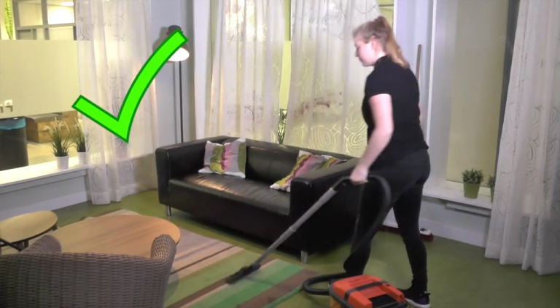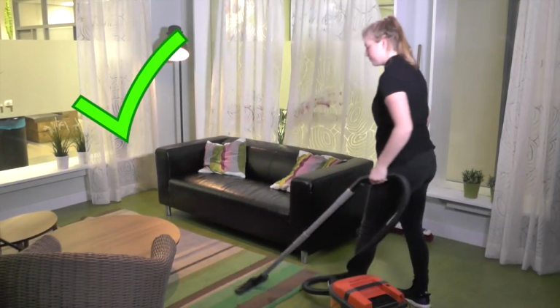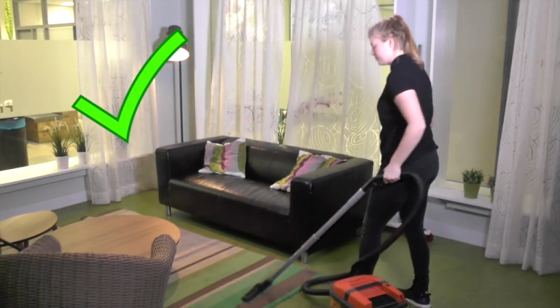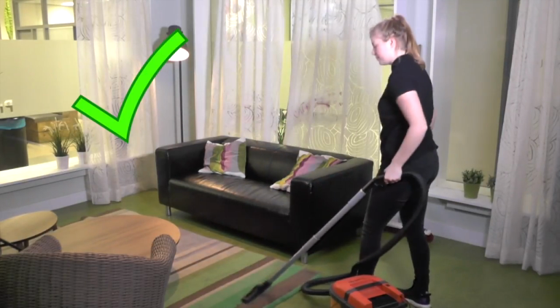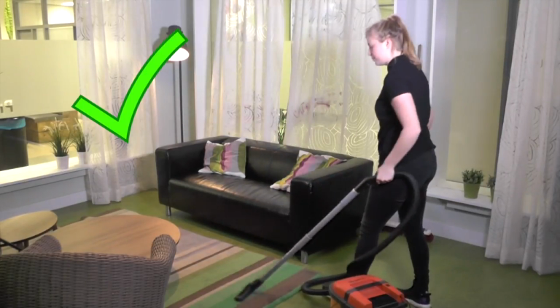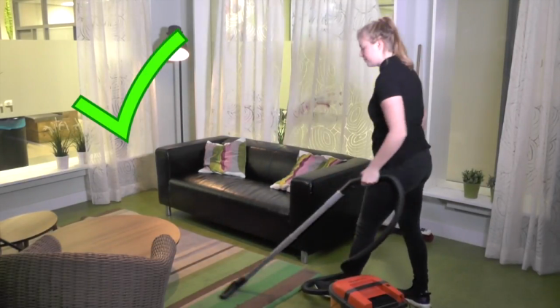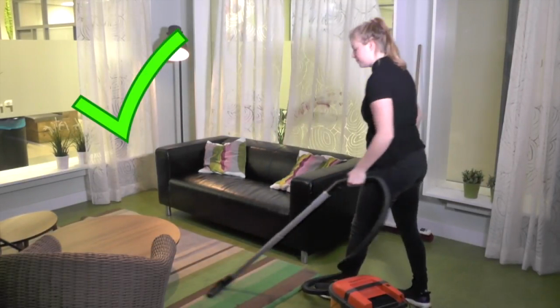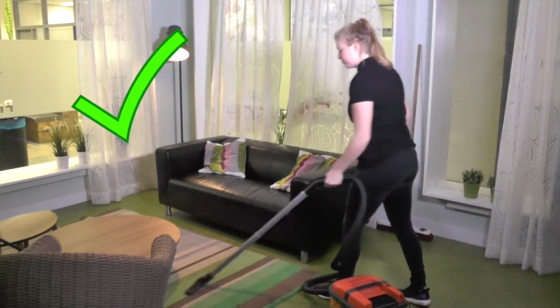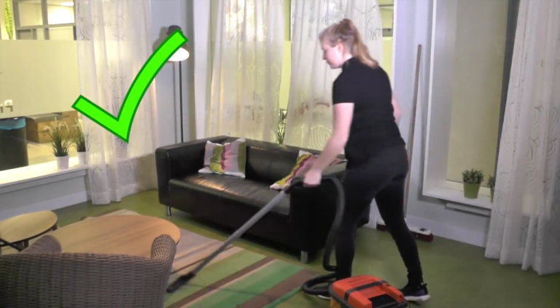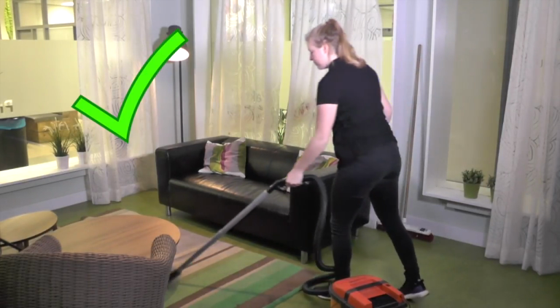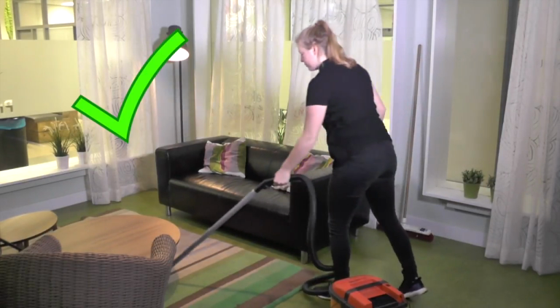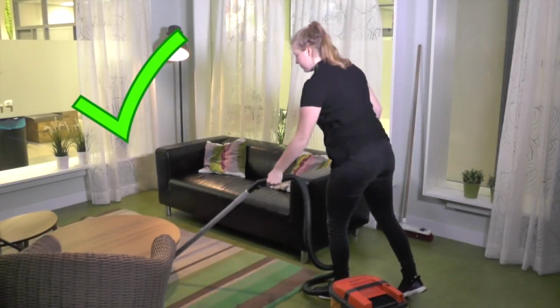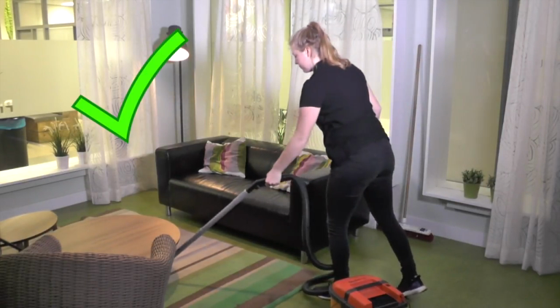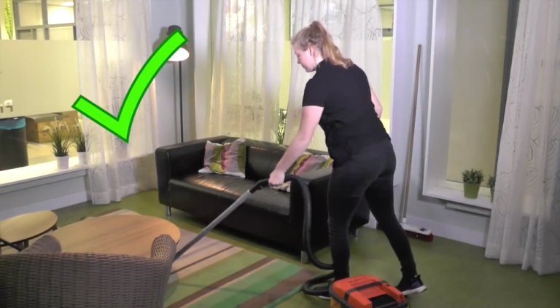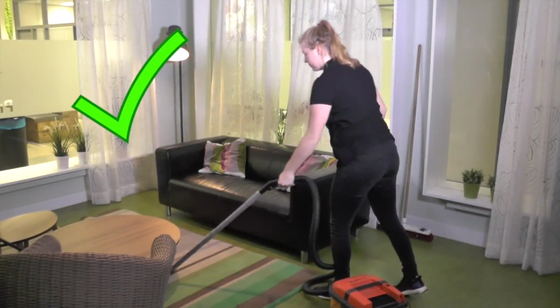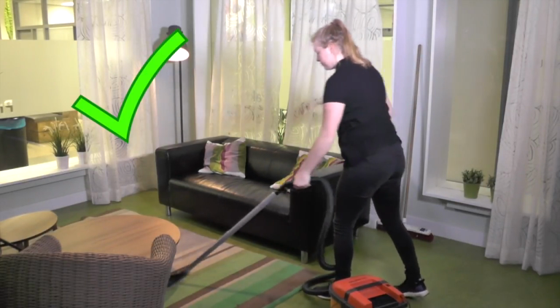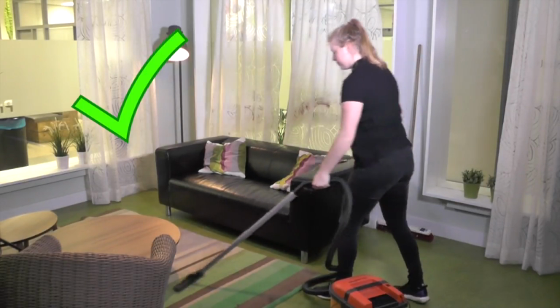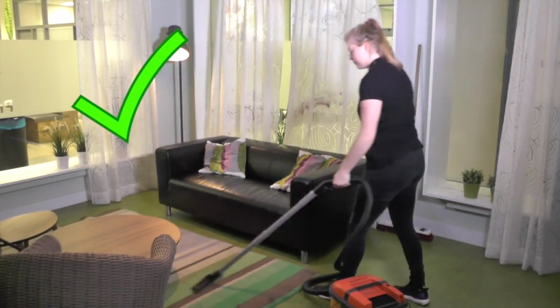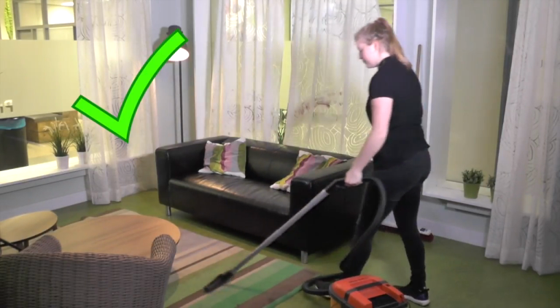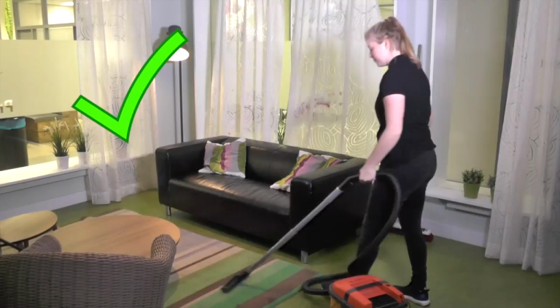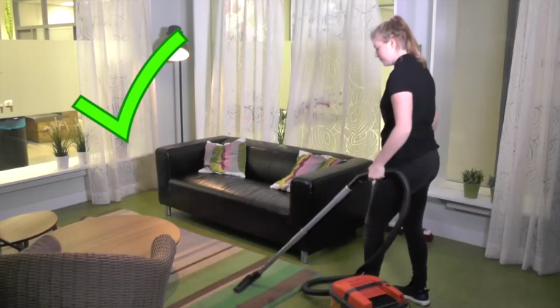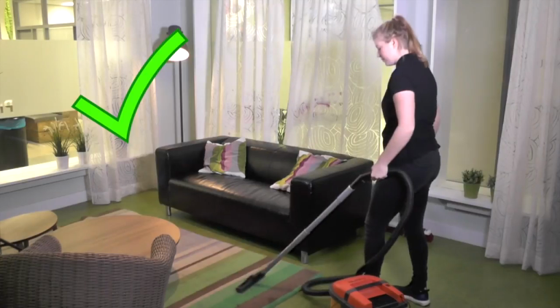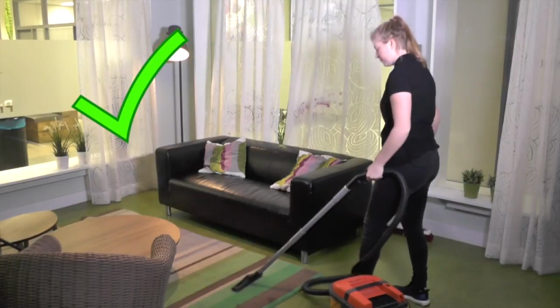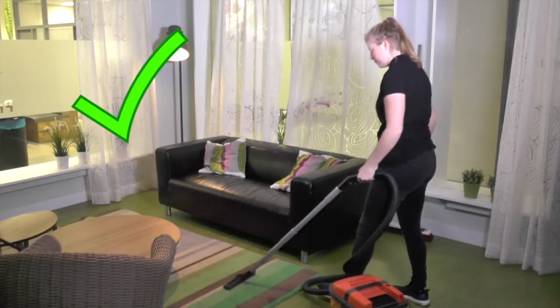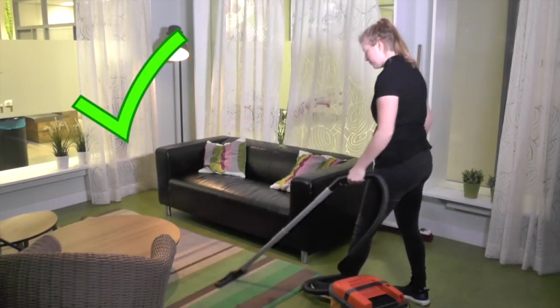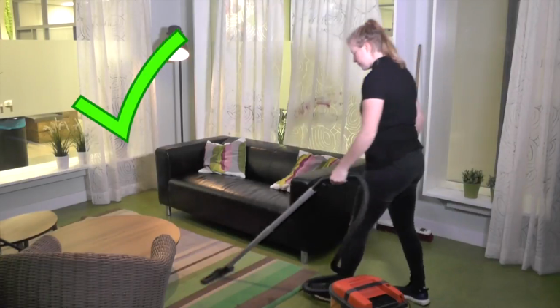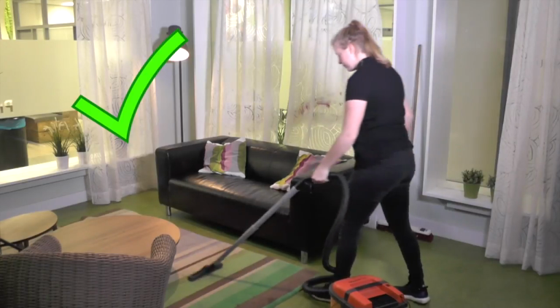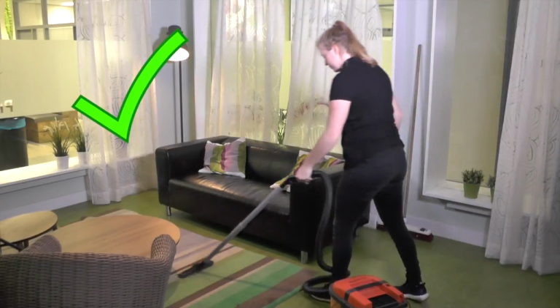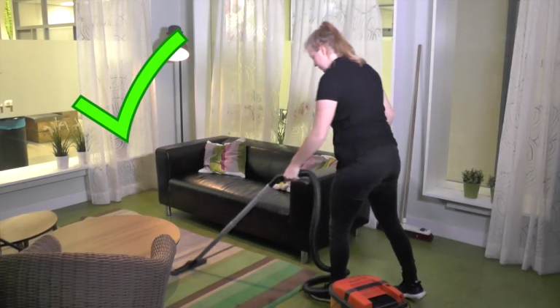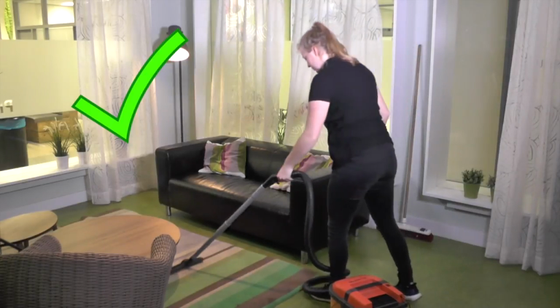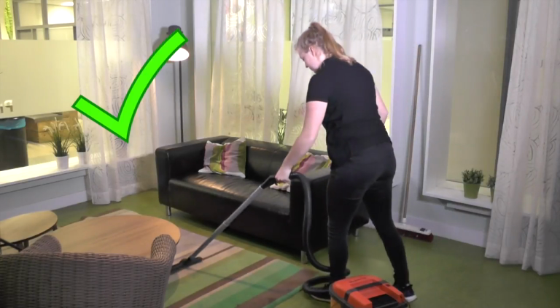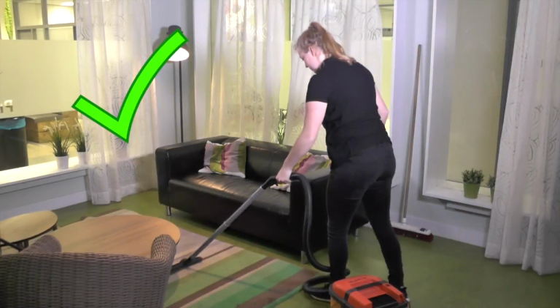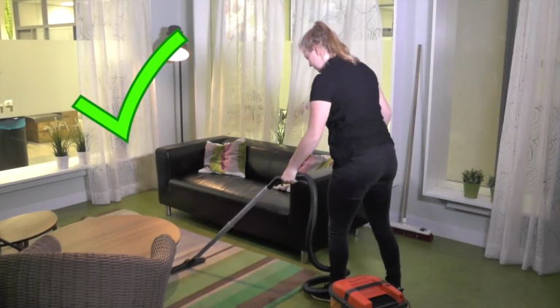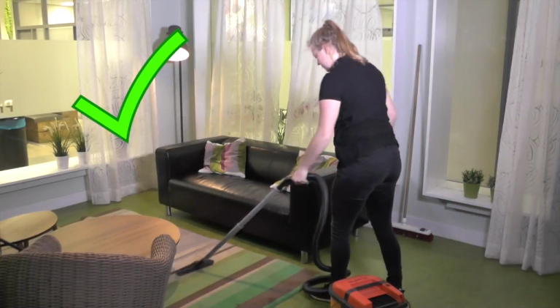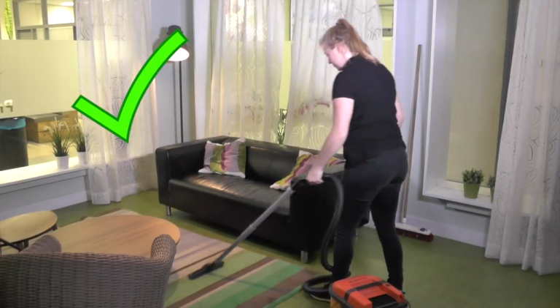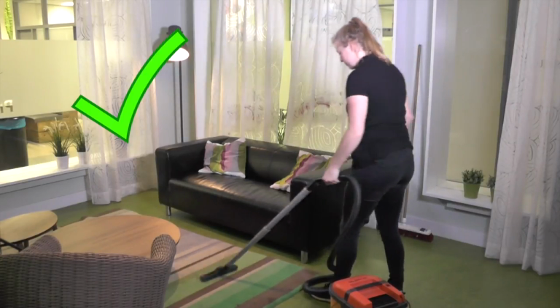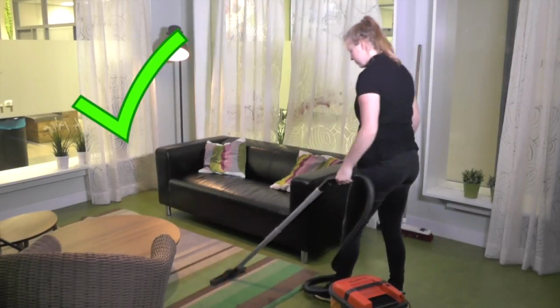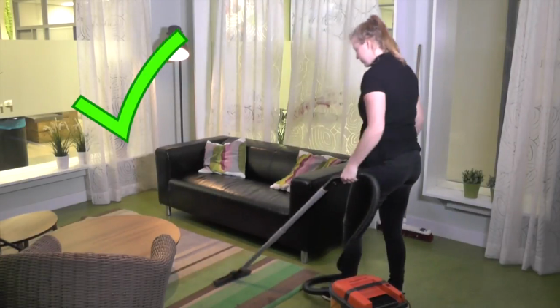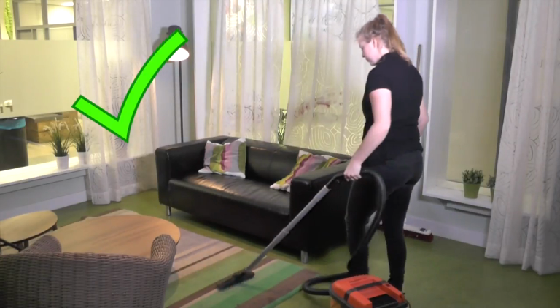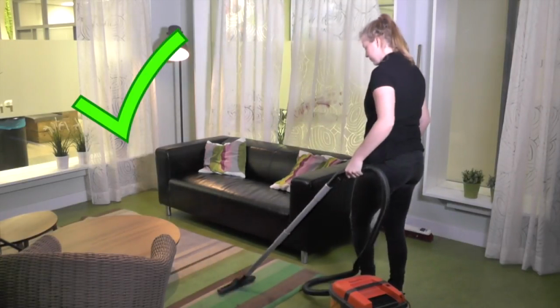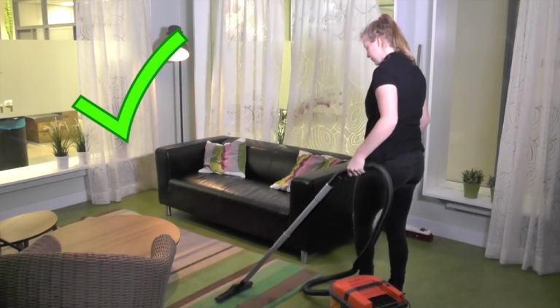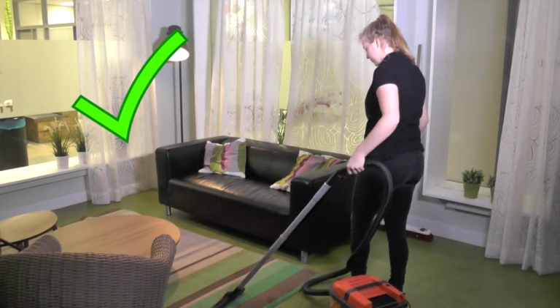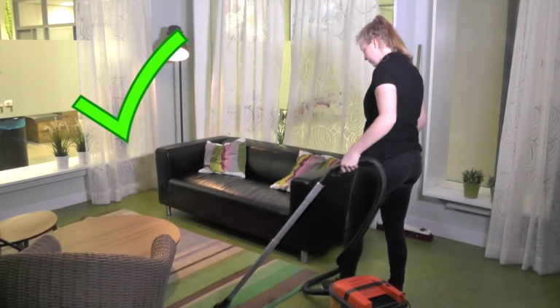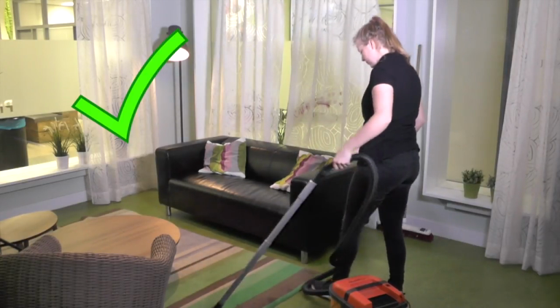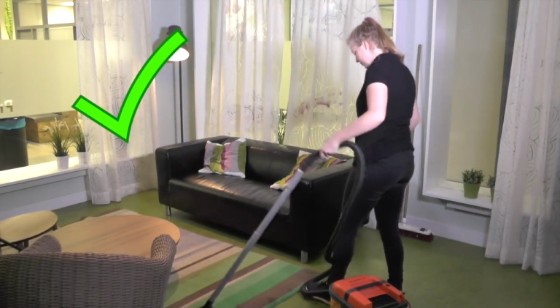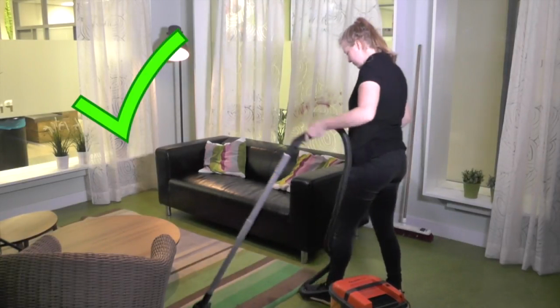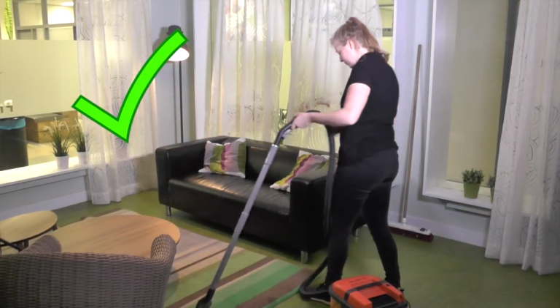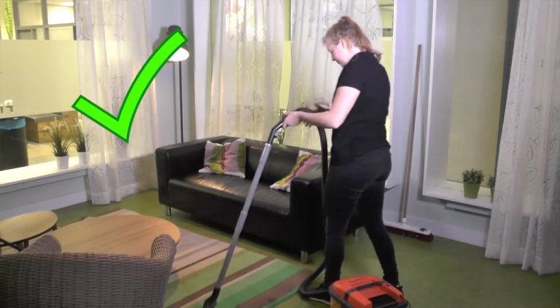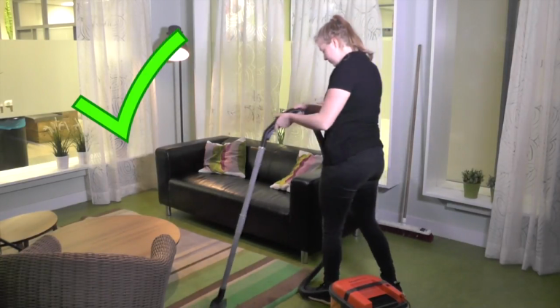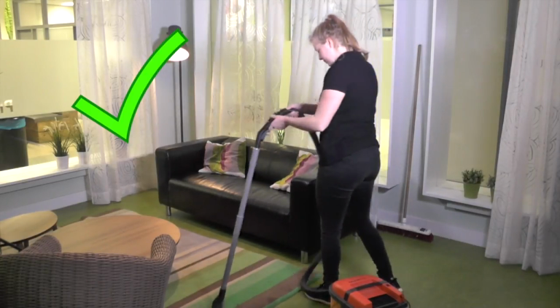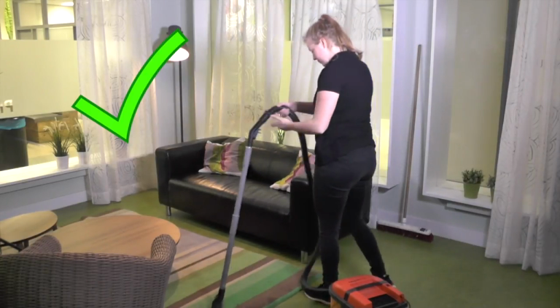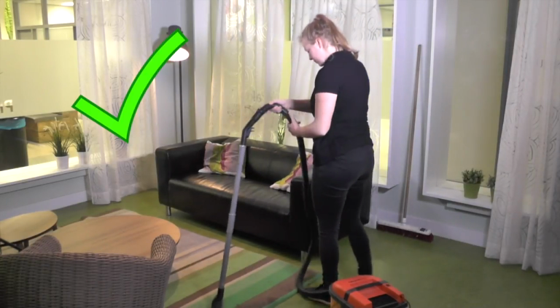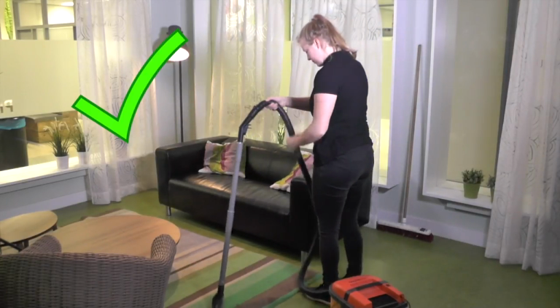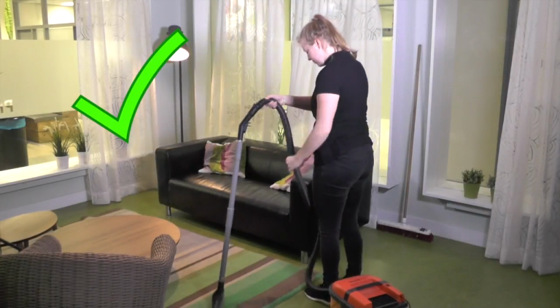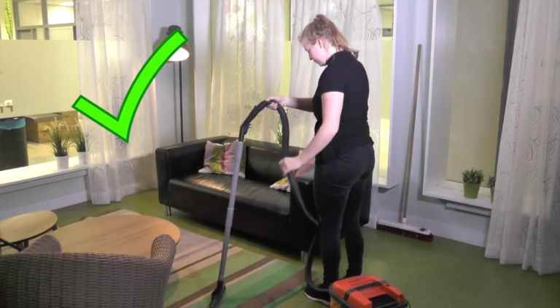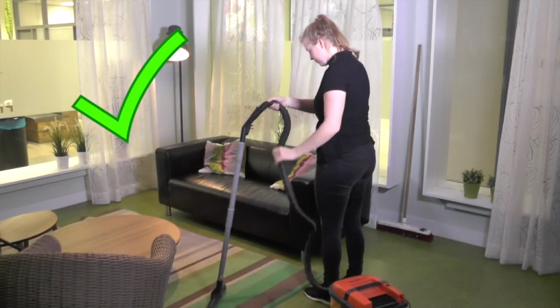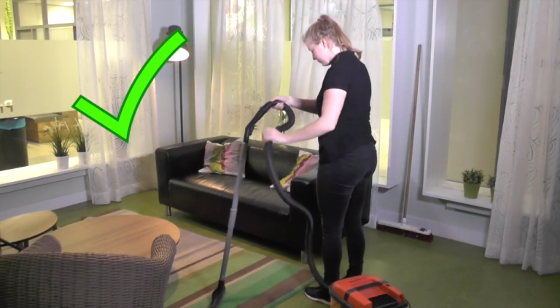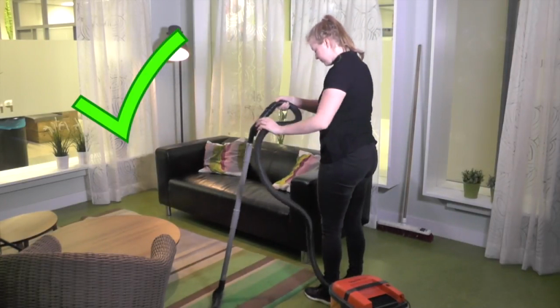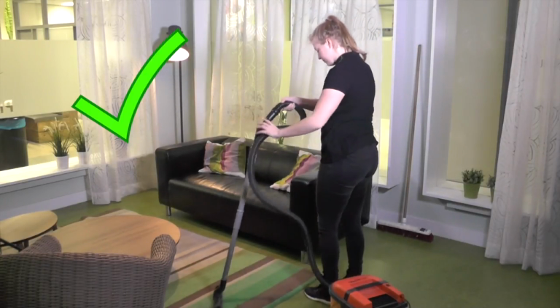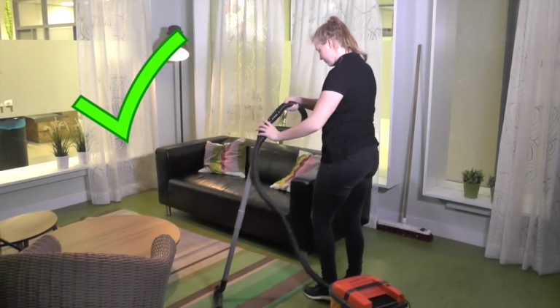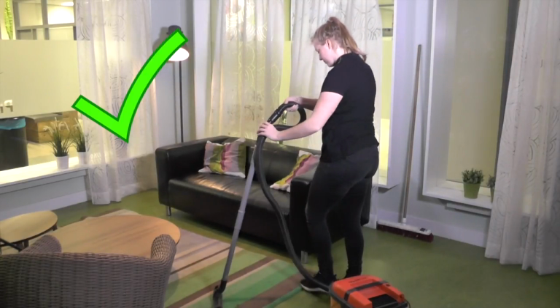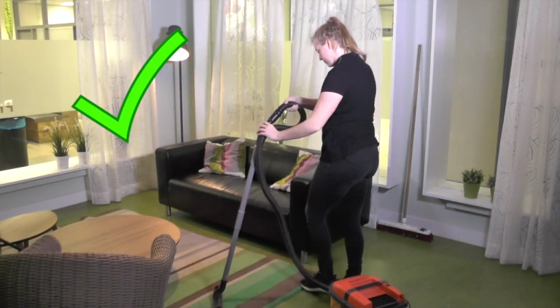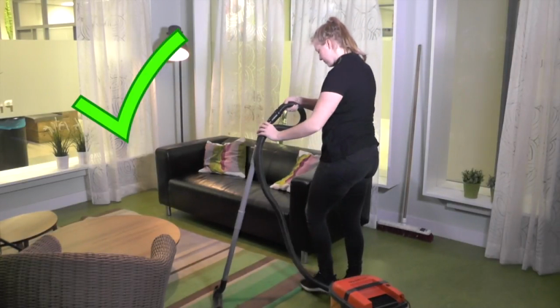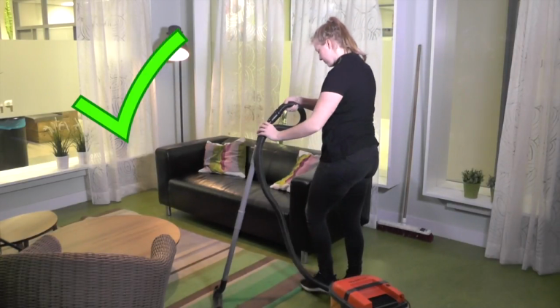Instead, bend your knees and move the vacuum cleaner by taking a step as you move it forward in a rocking motion.